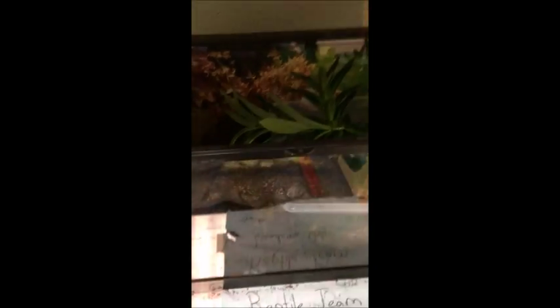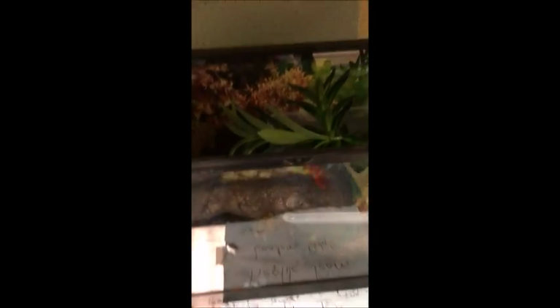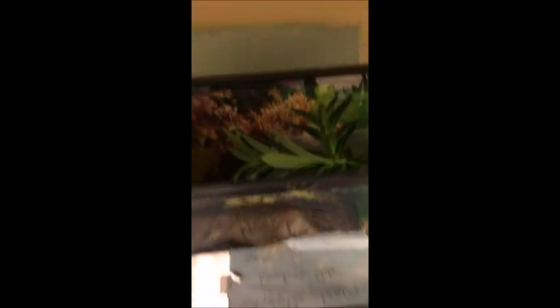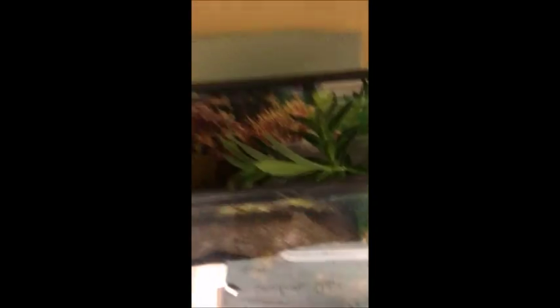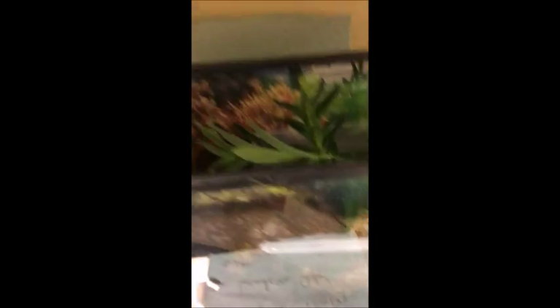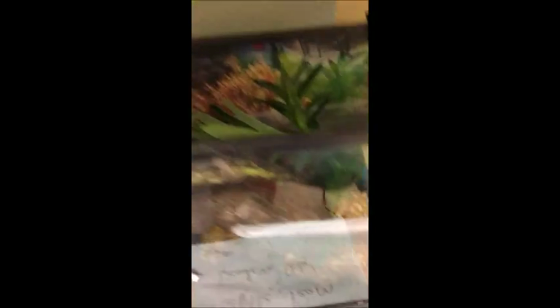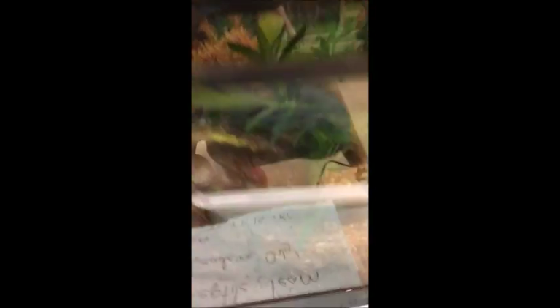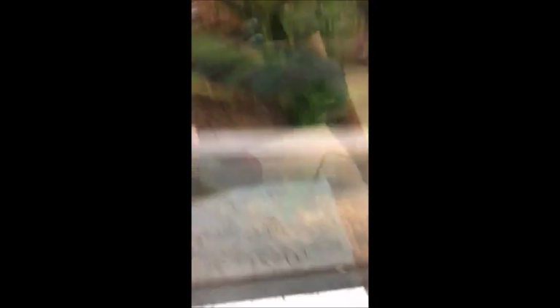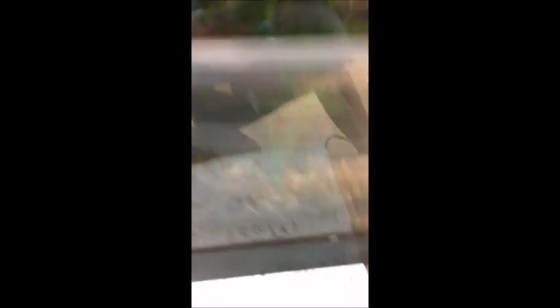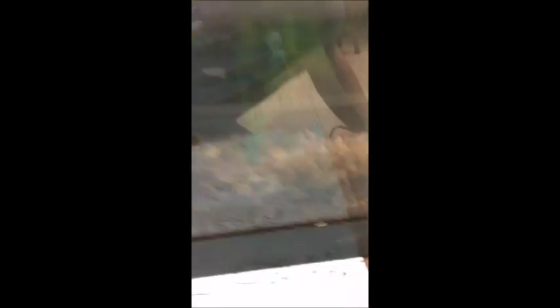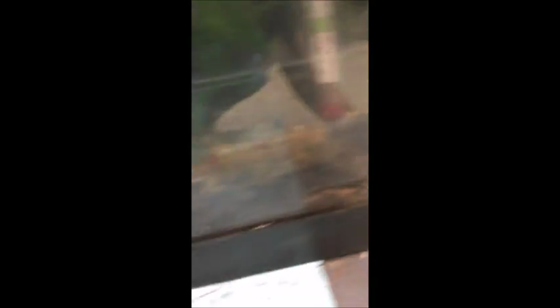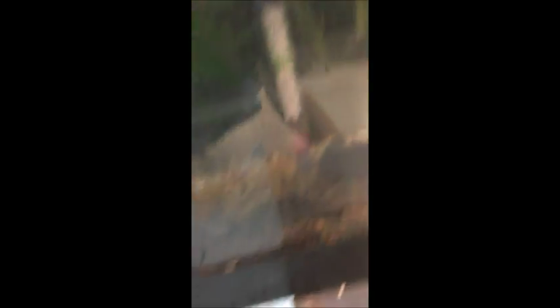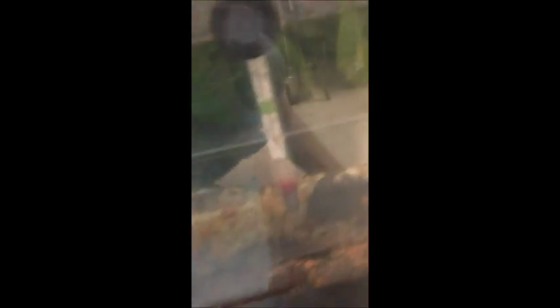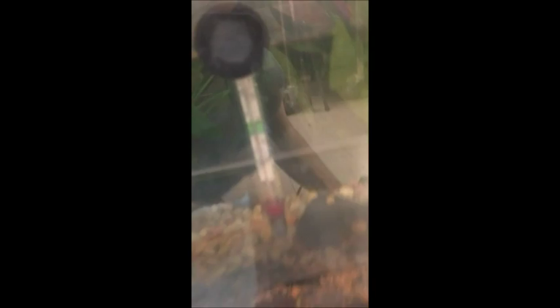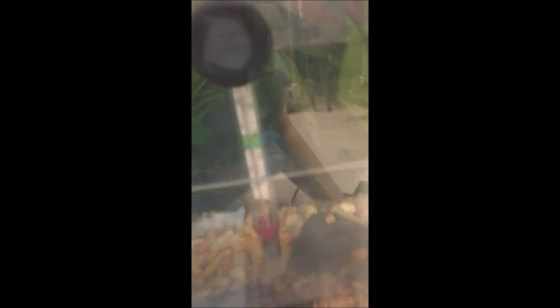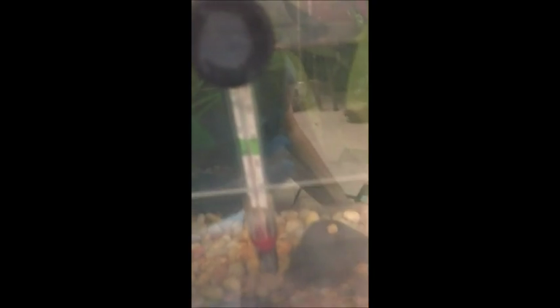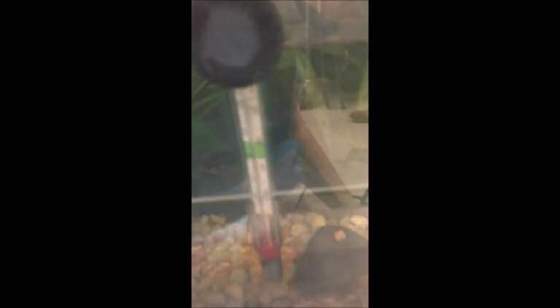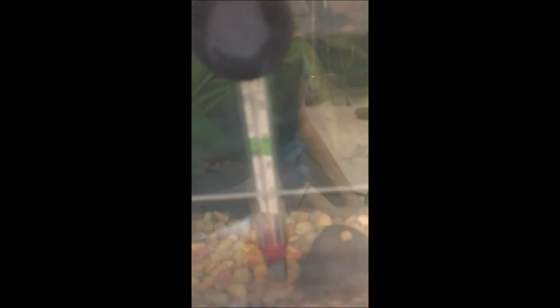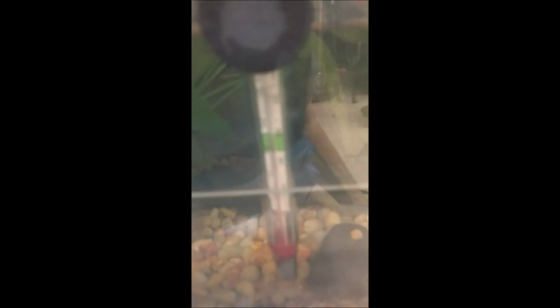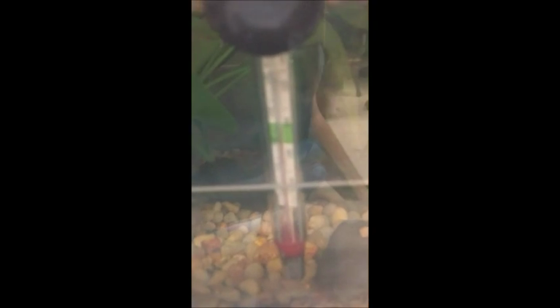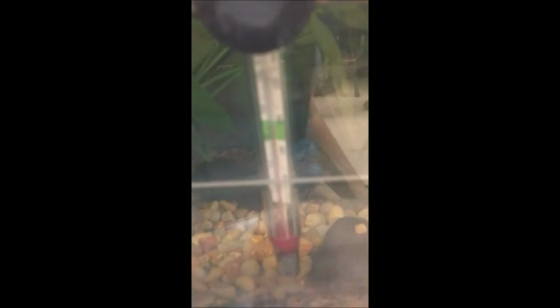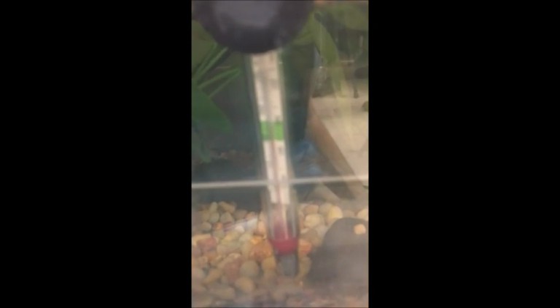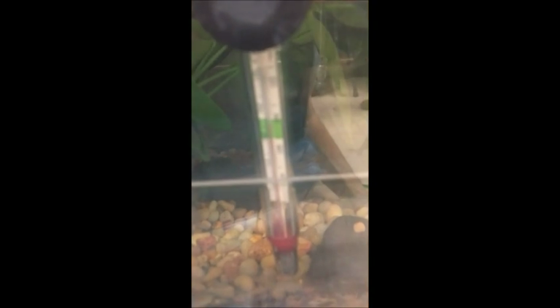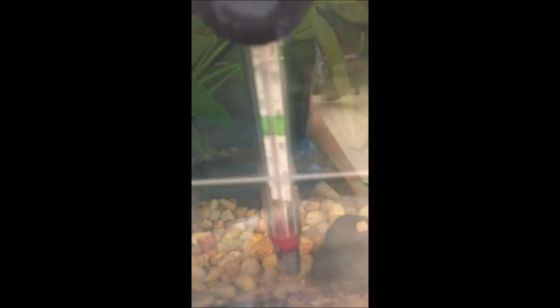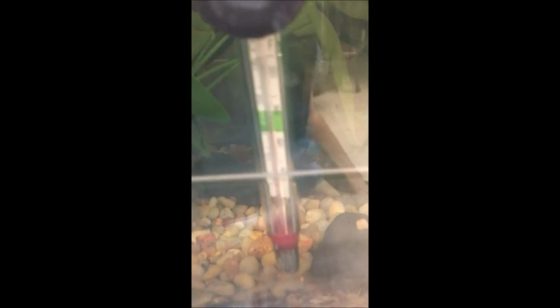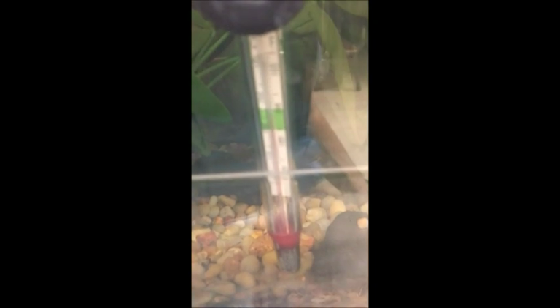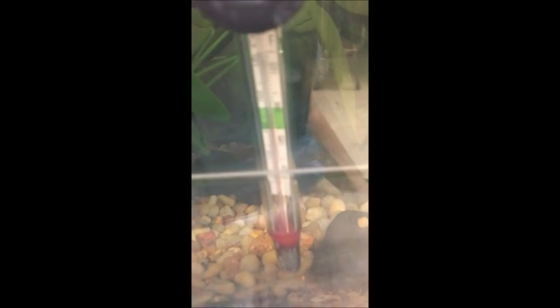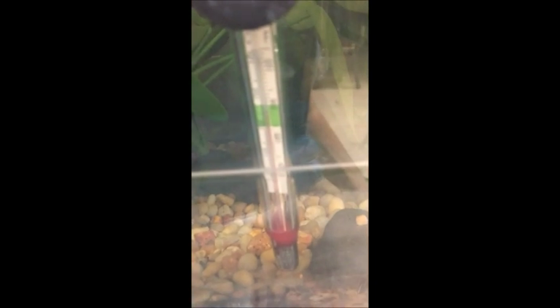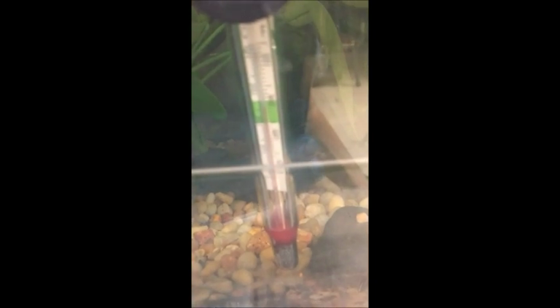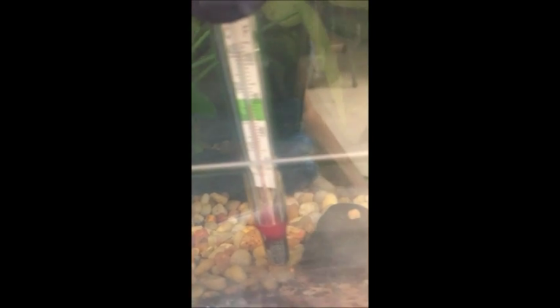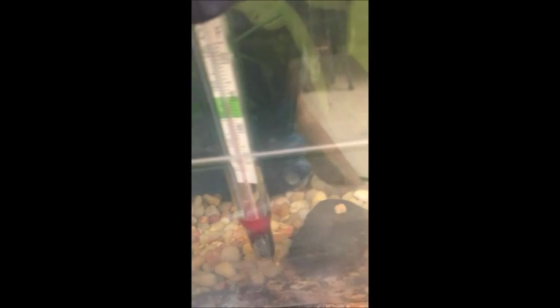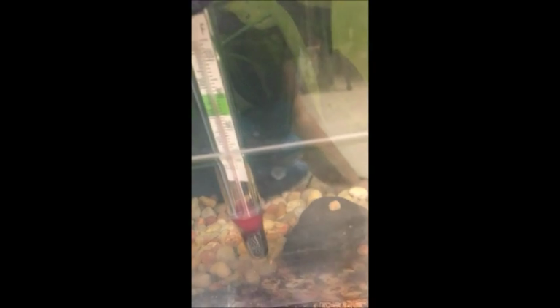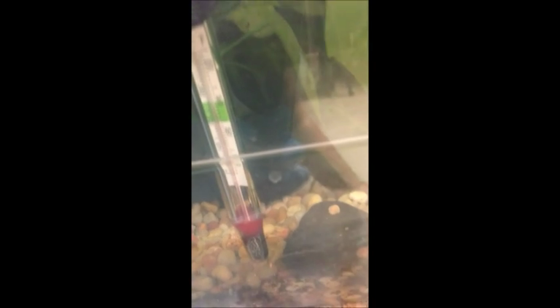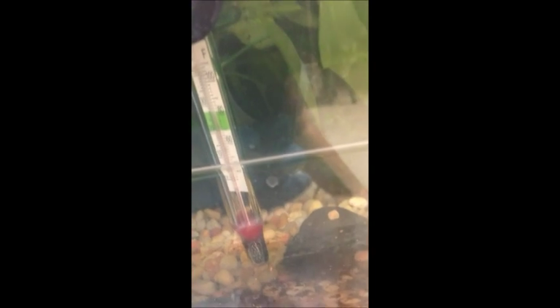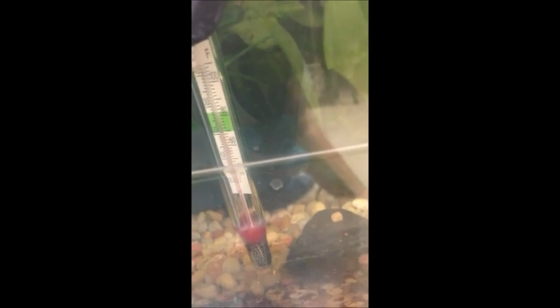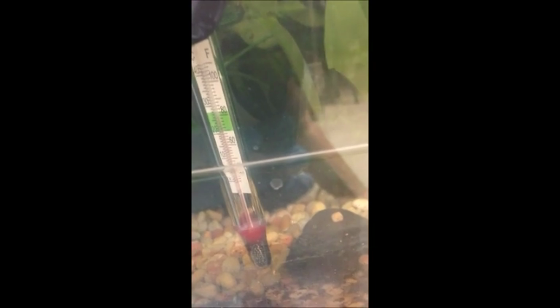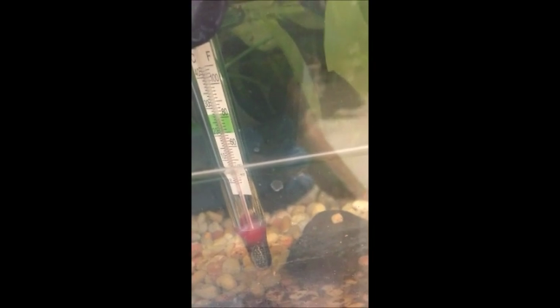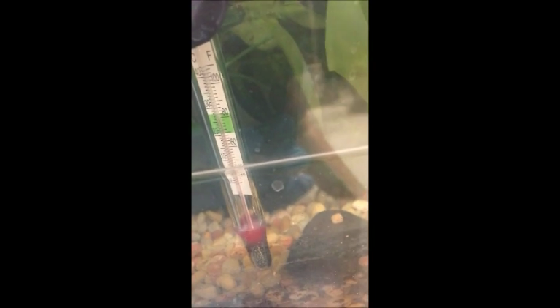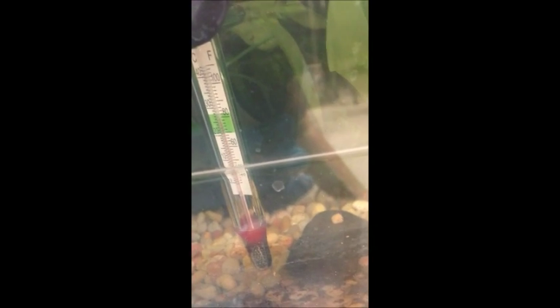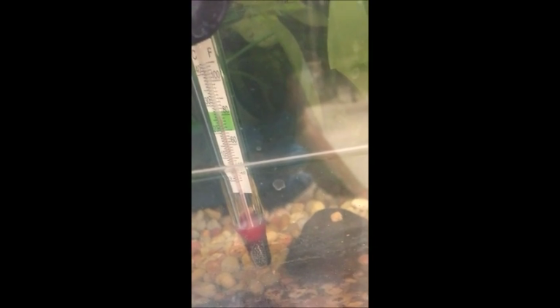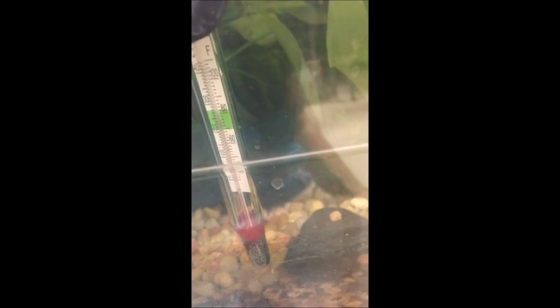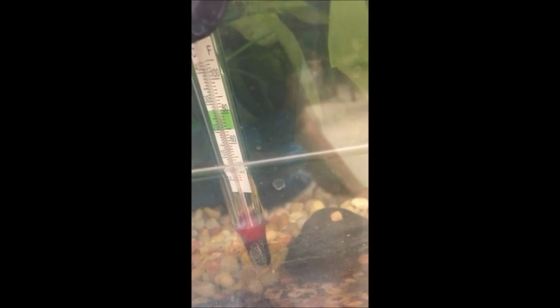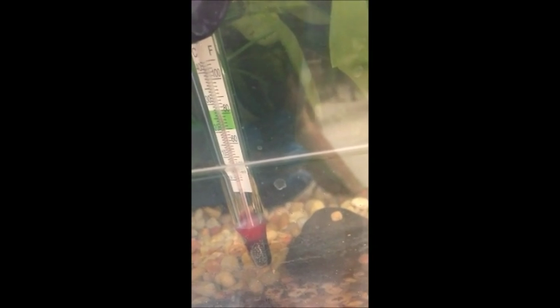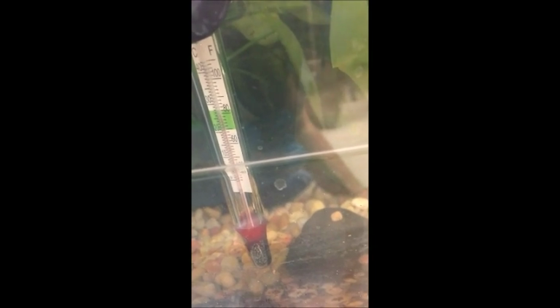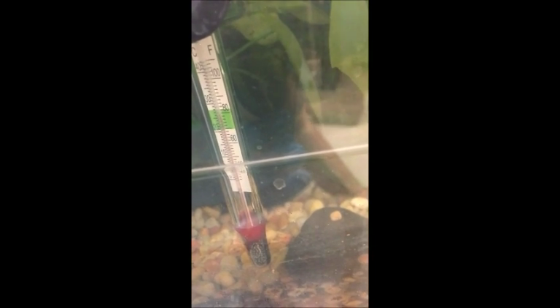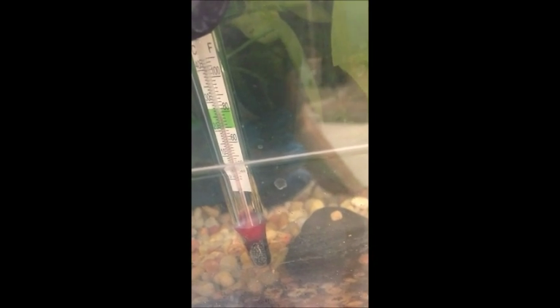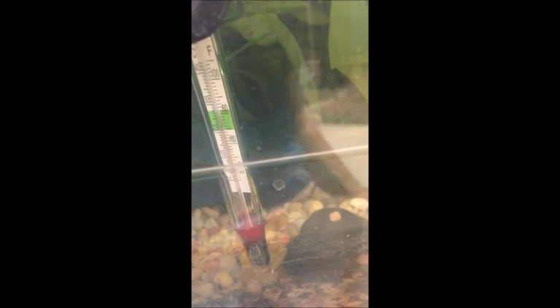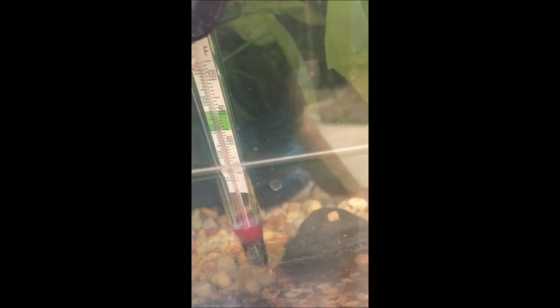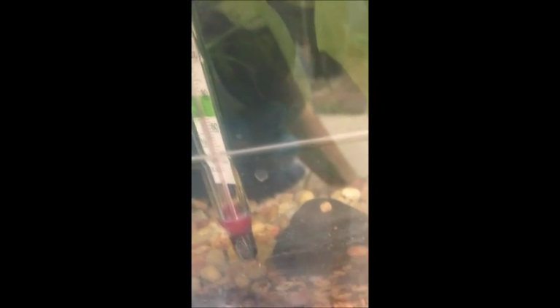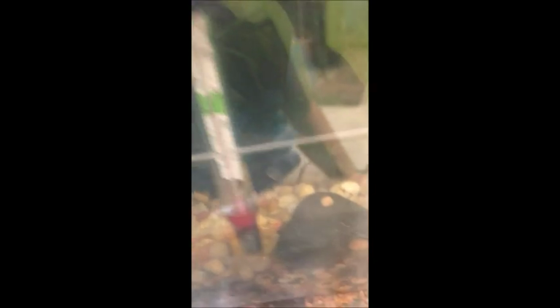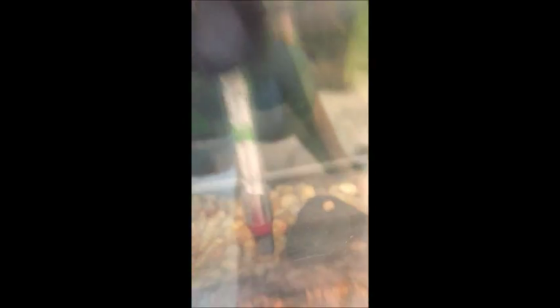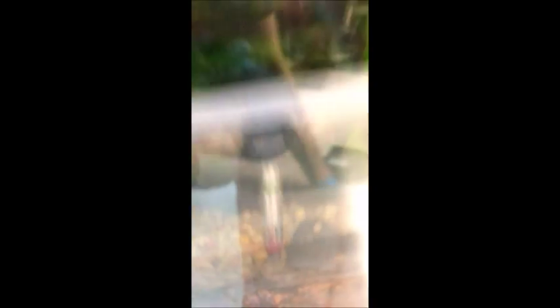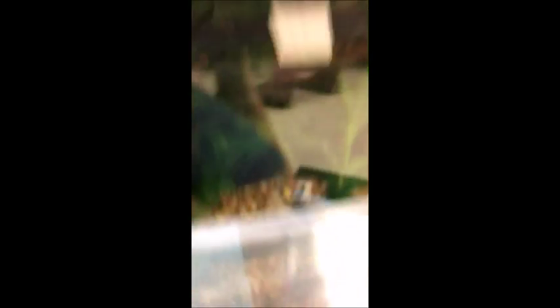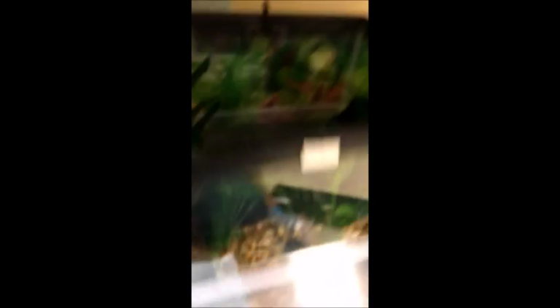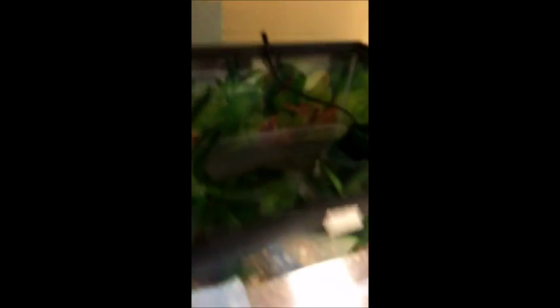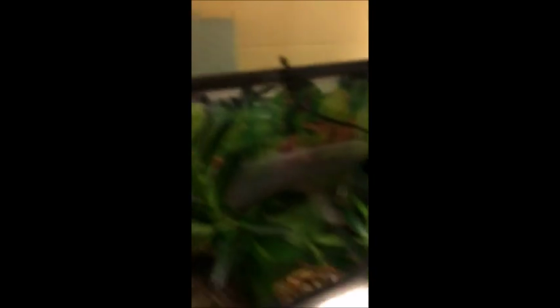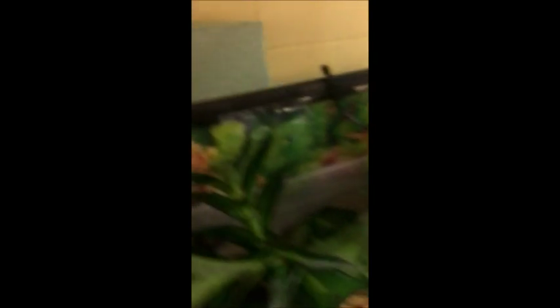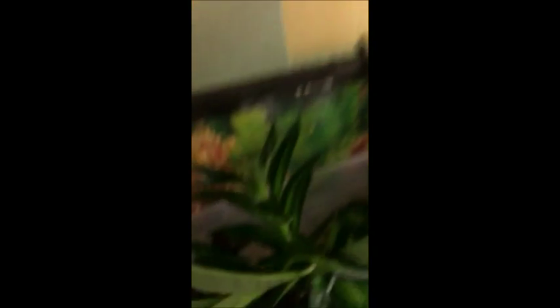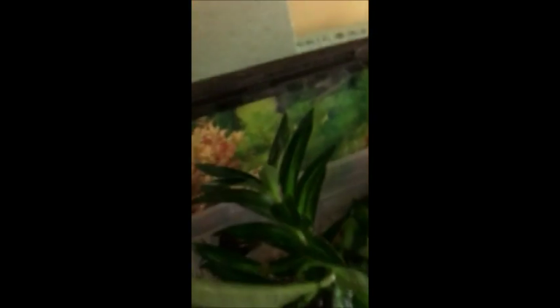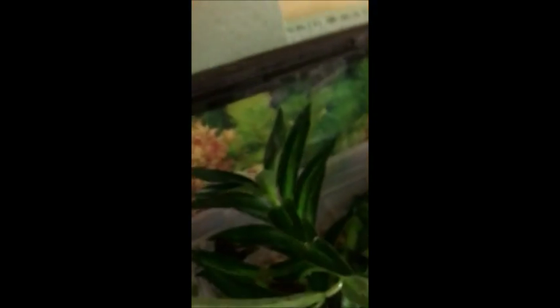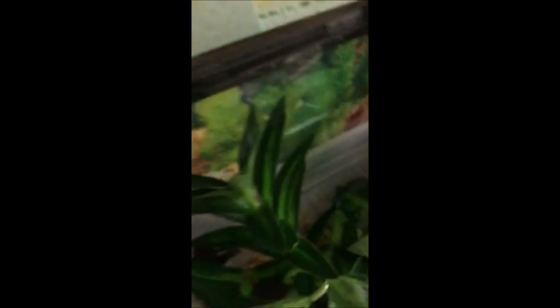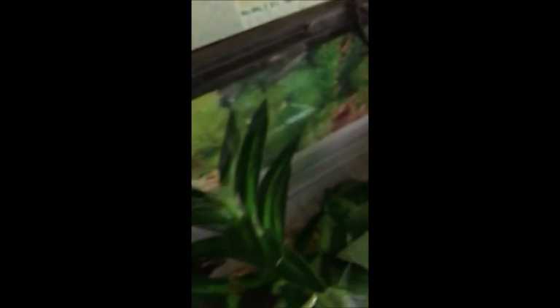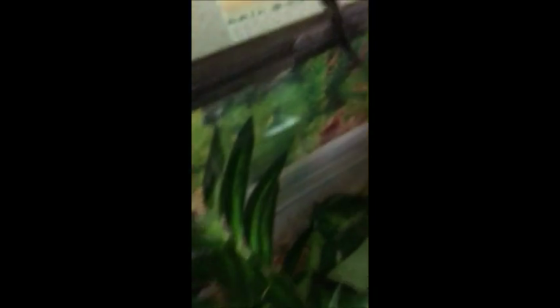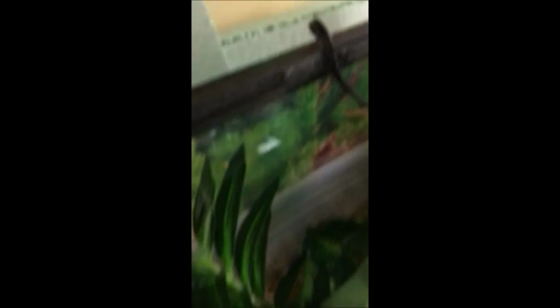It's important to note that the water temperature can be read here. It's about 80 degrees — it's a little cooler than that.